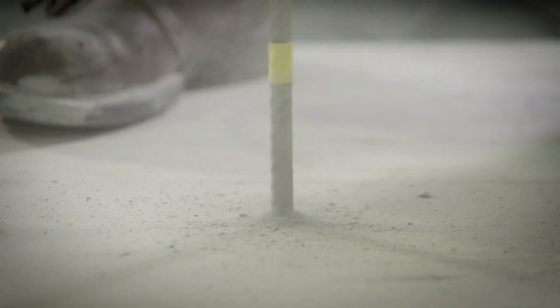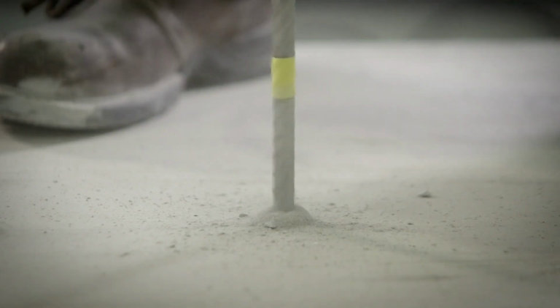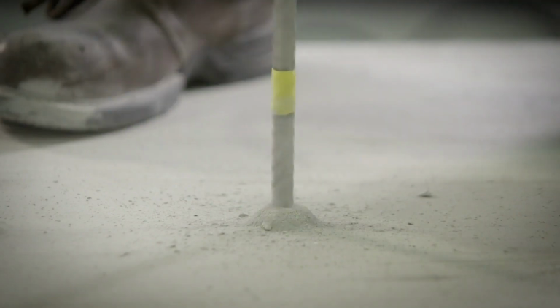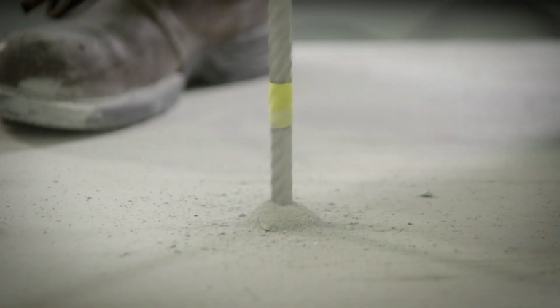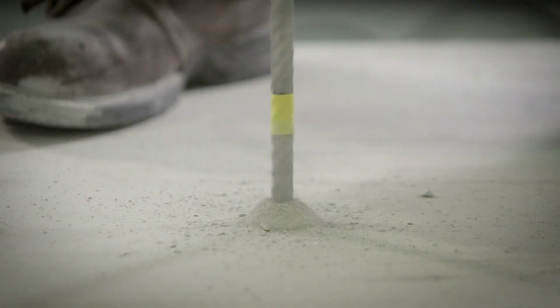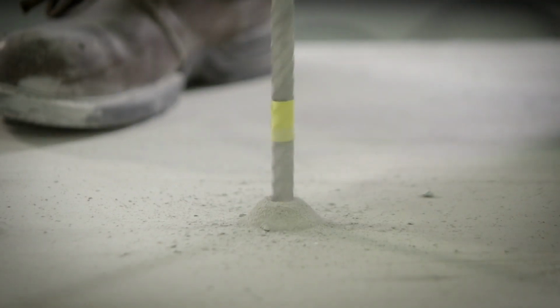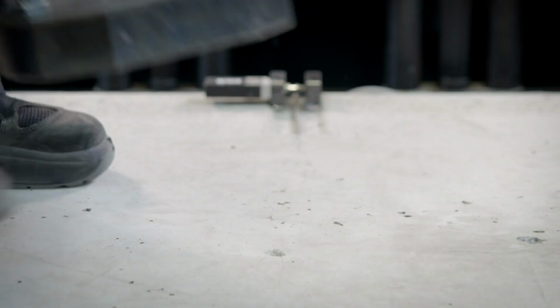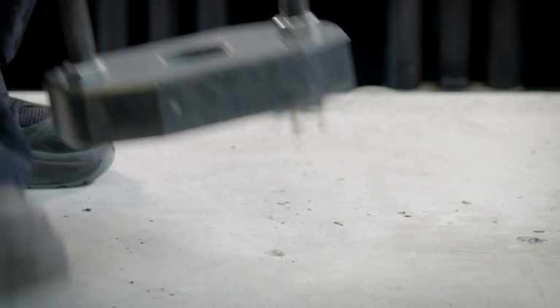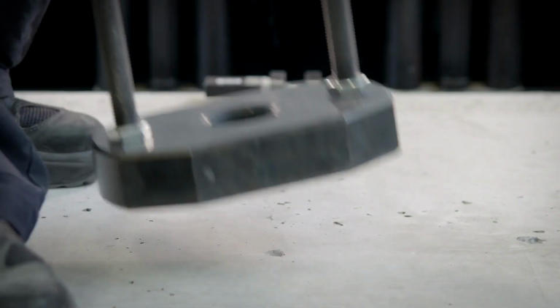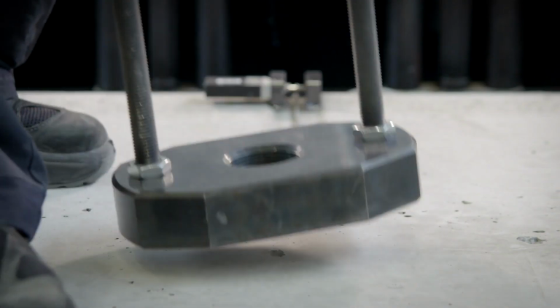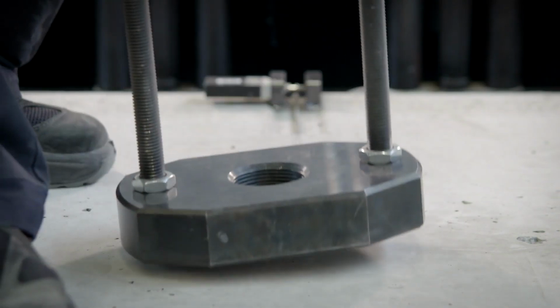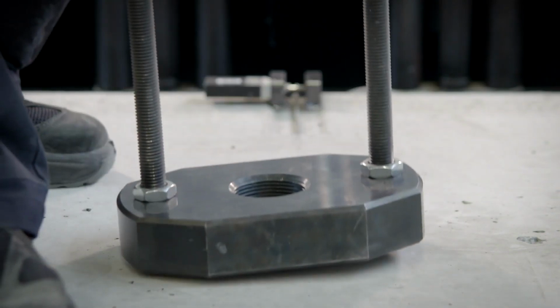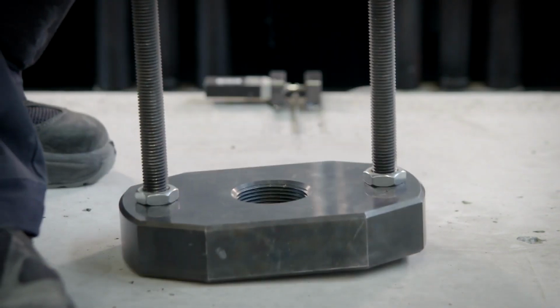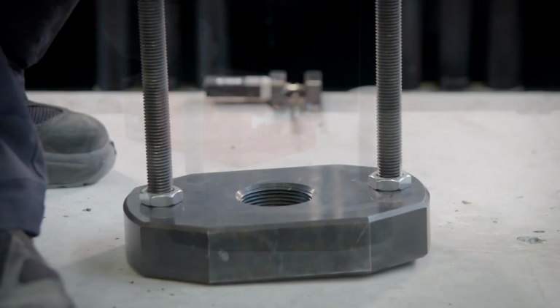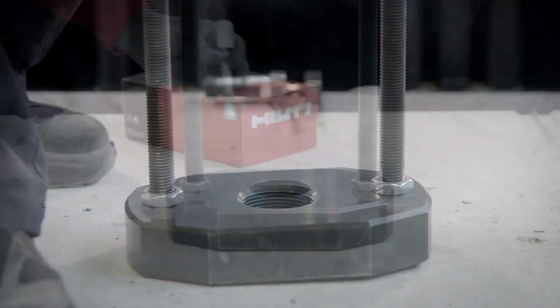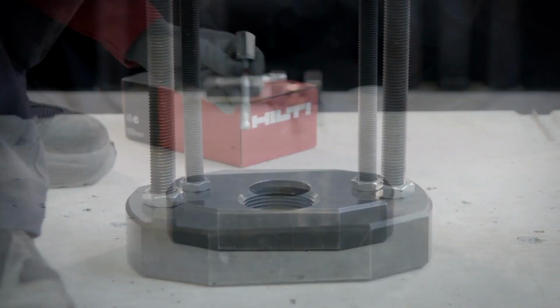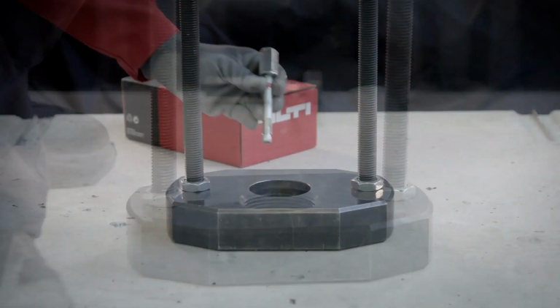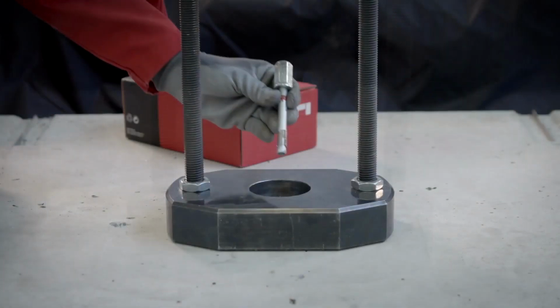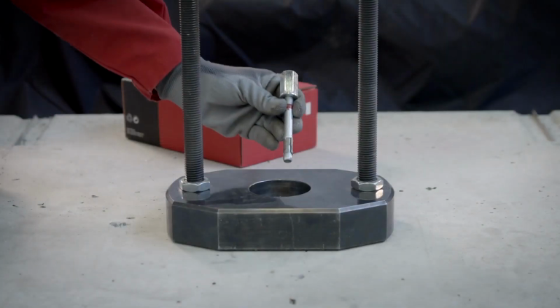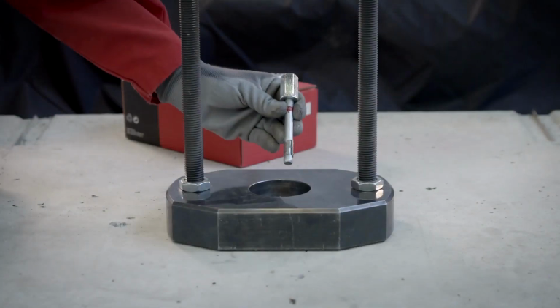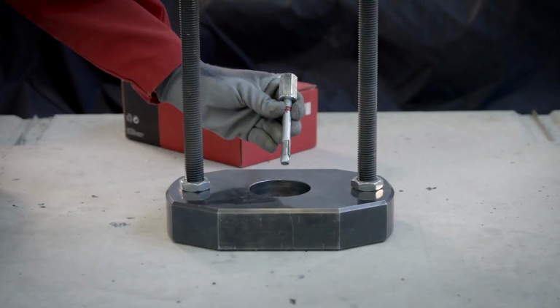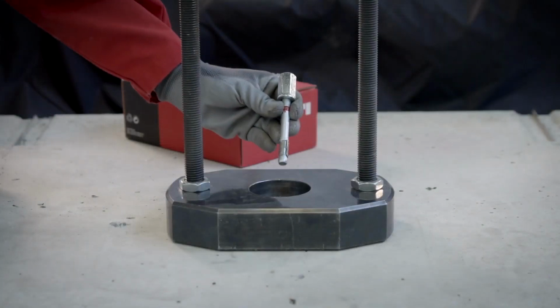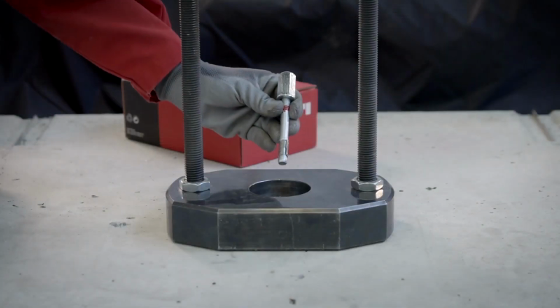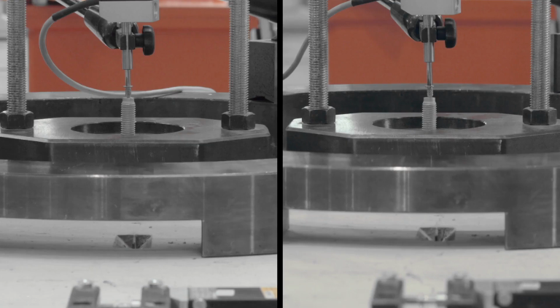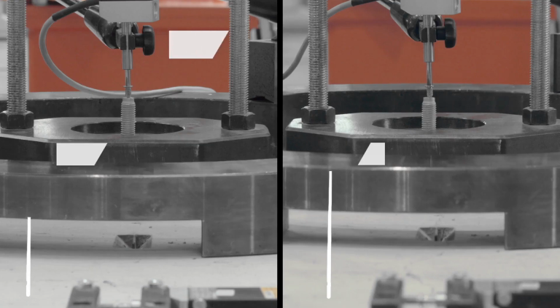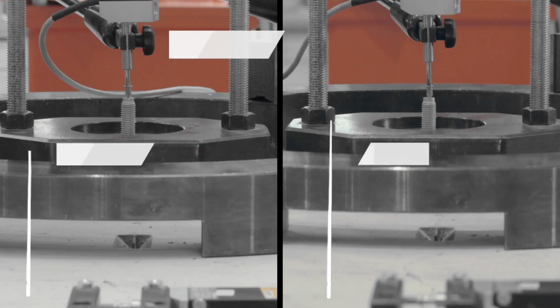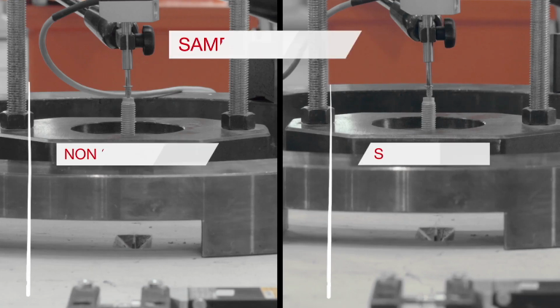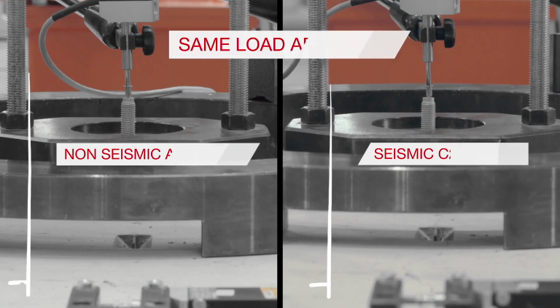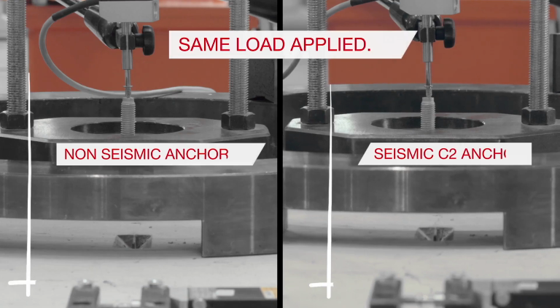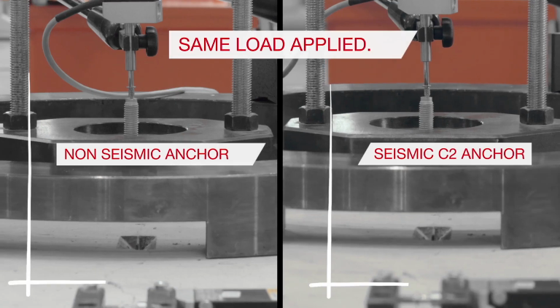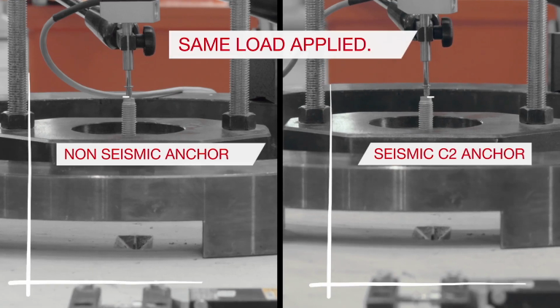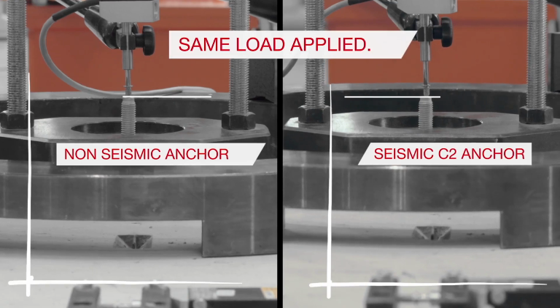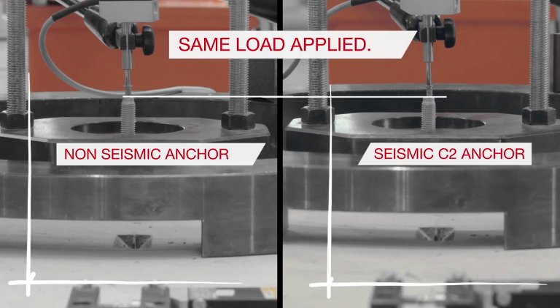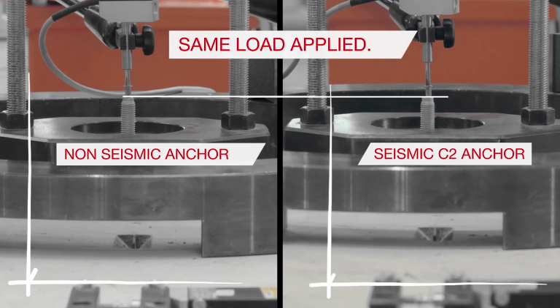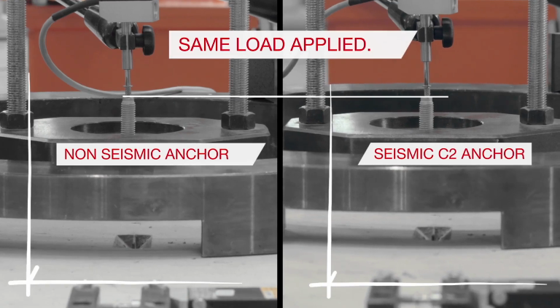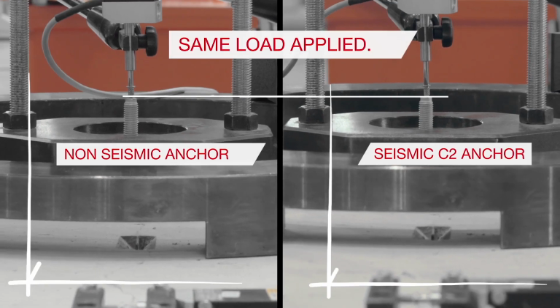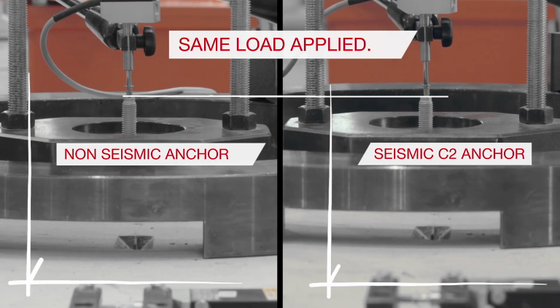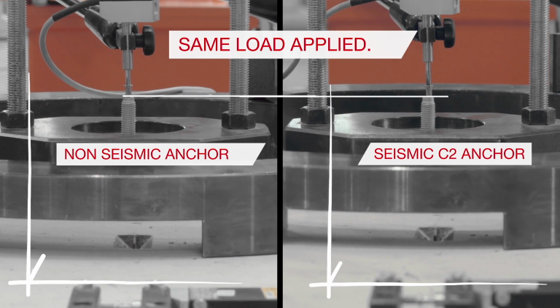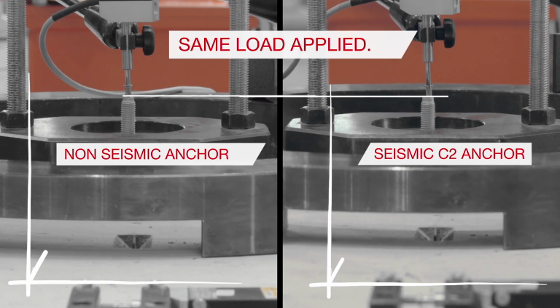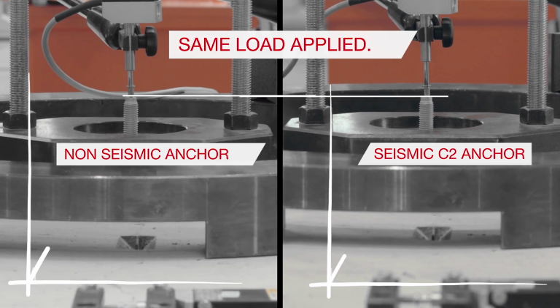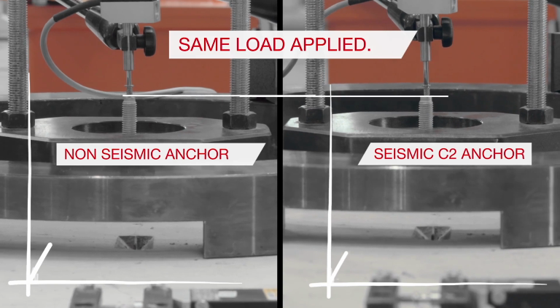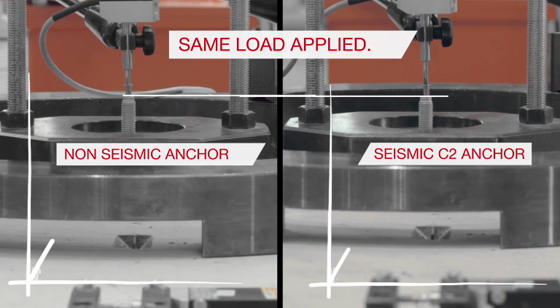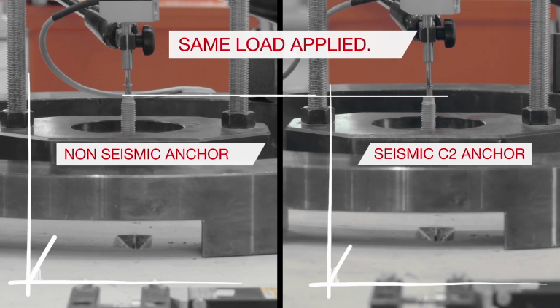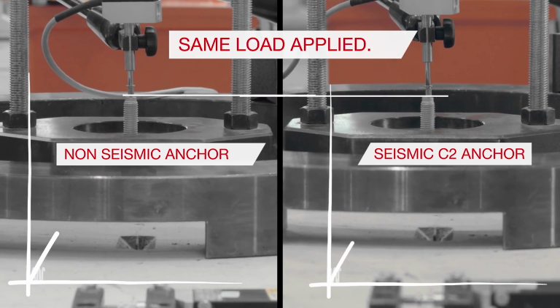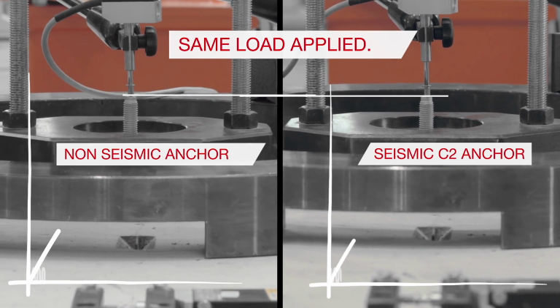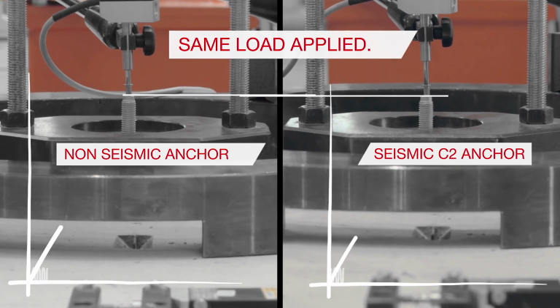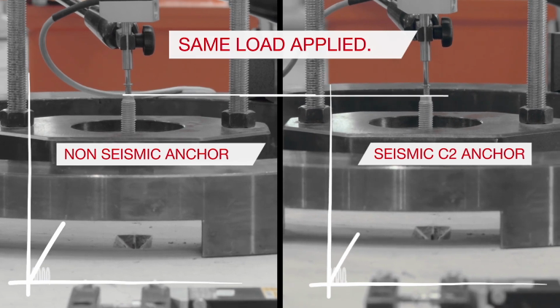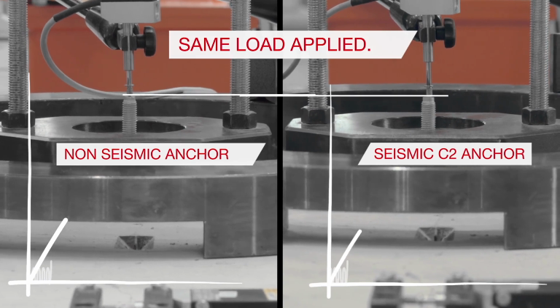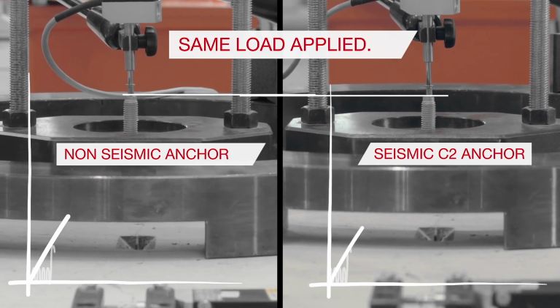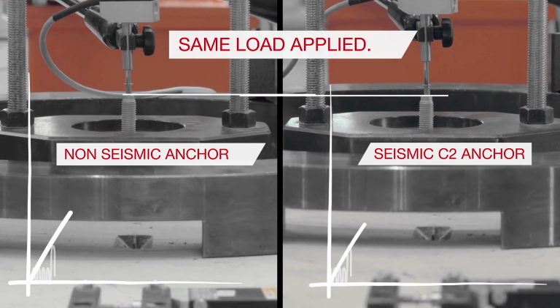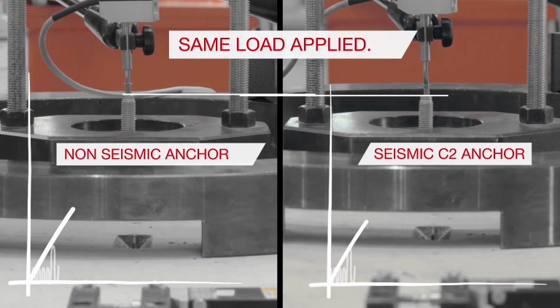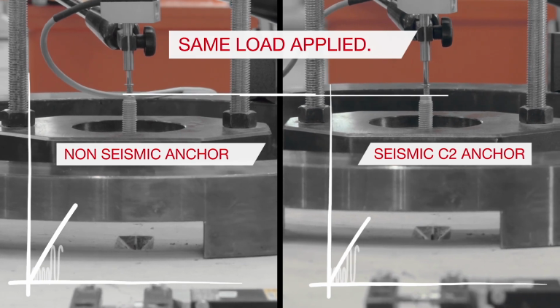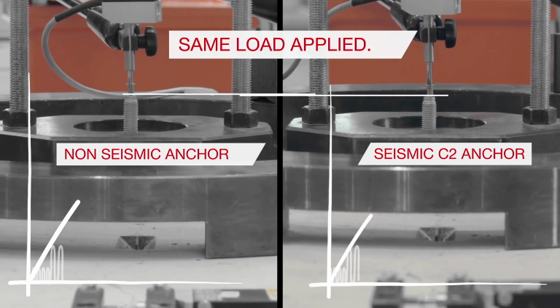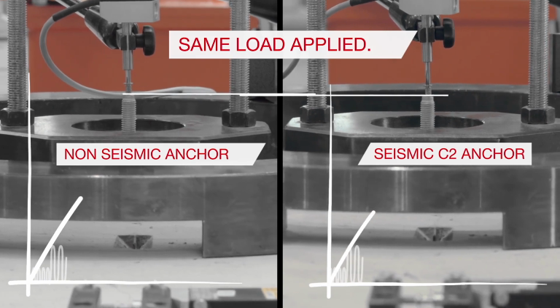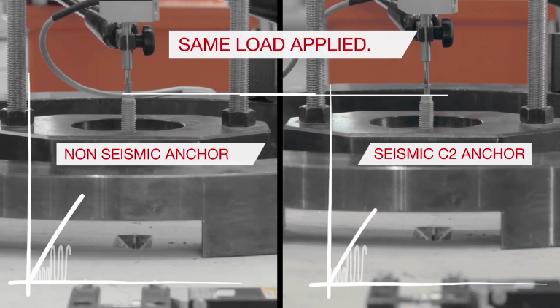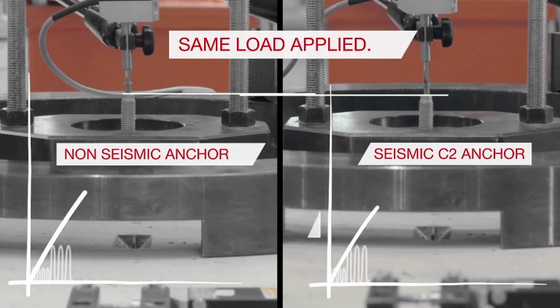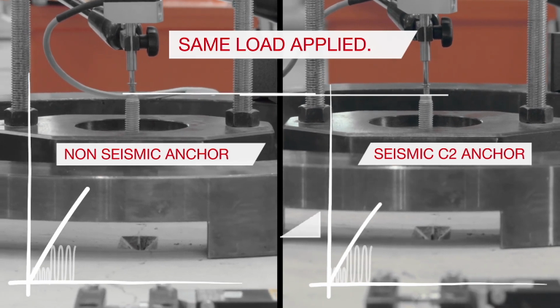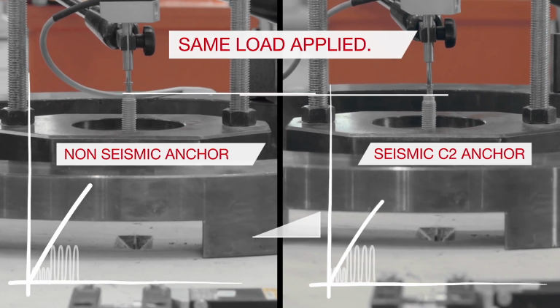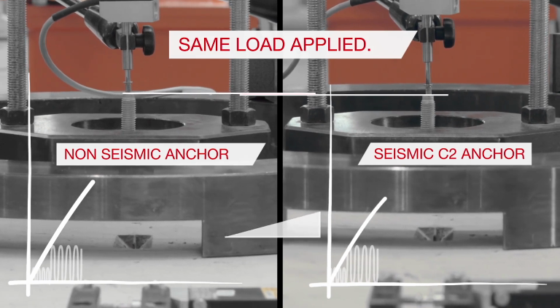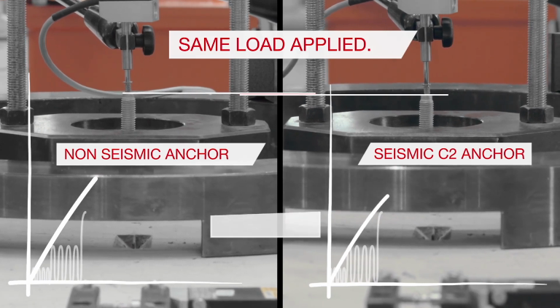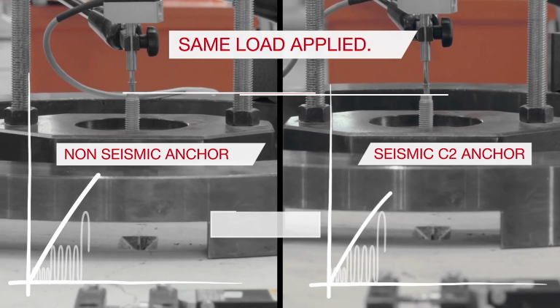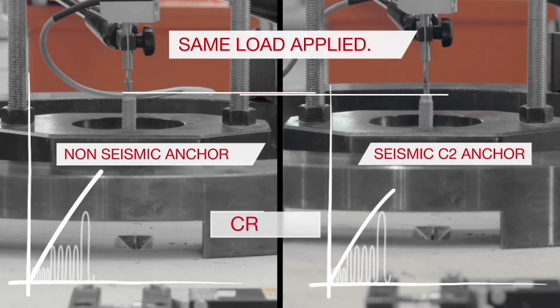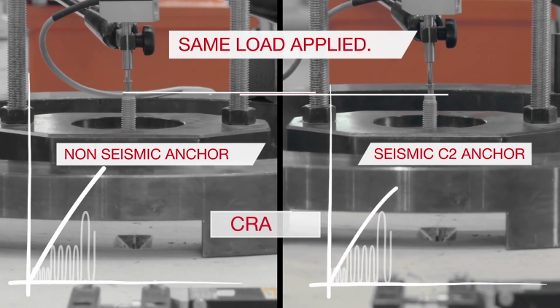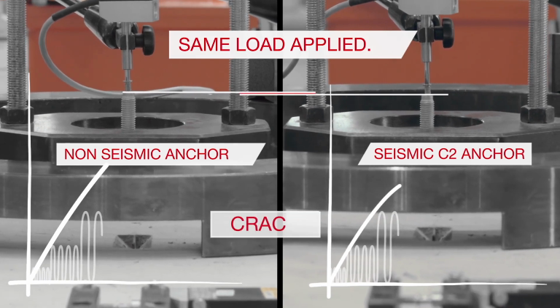Tests reveal severe differences in how anchors perform when cracks open and close in concrete, as in the case of a seismic event.